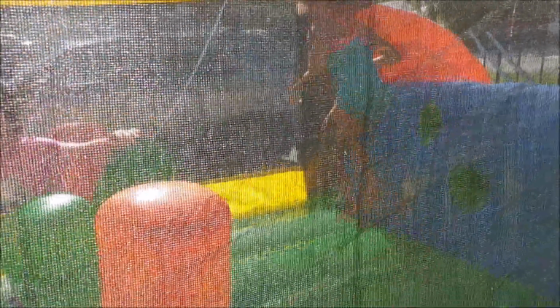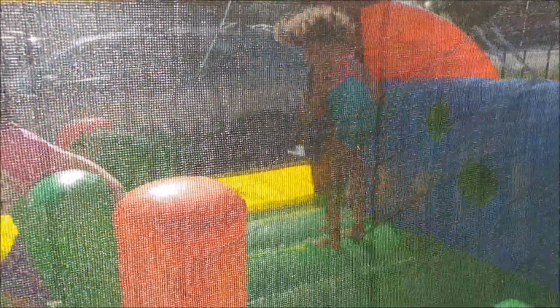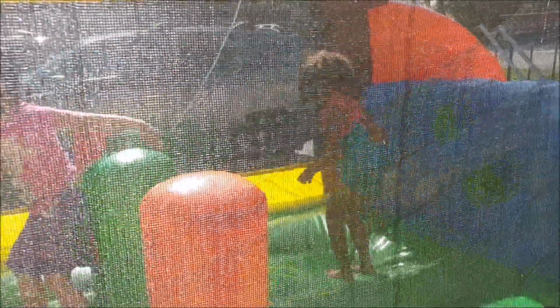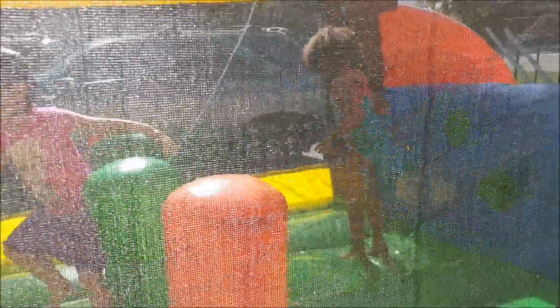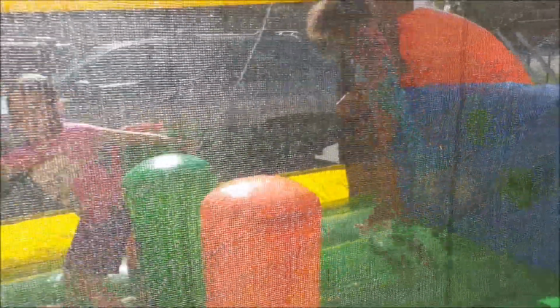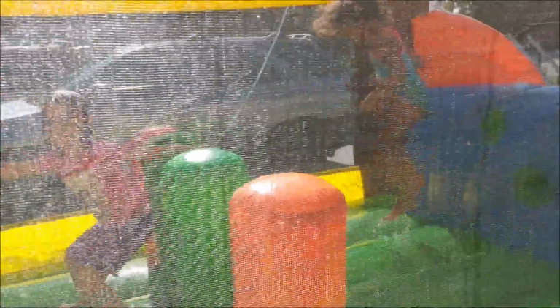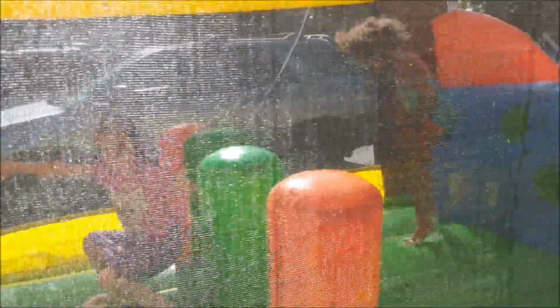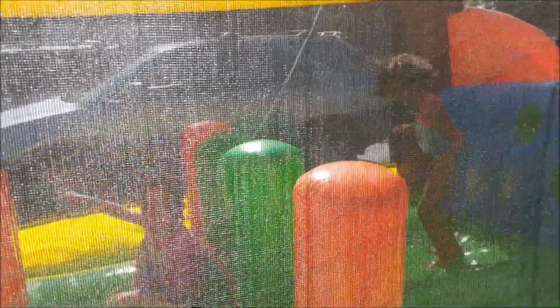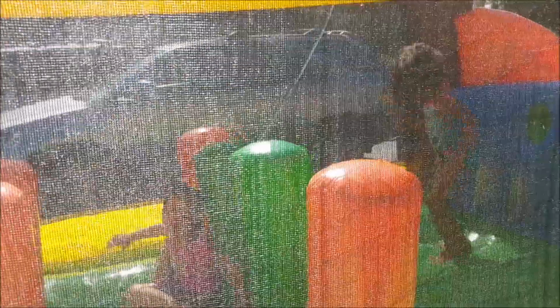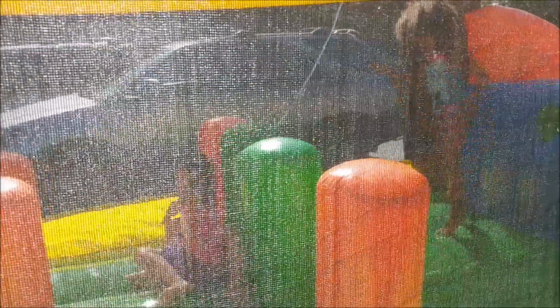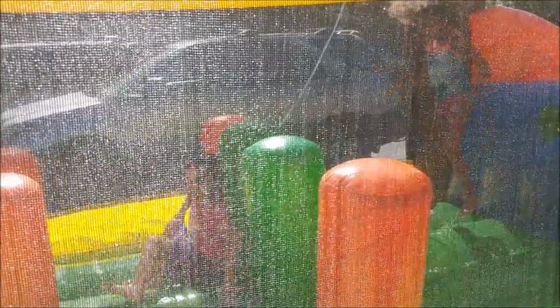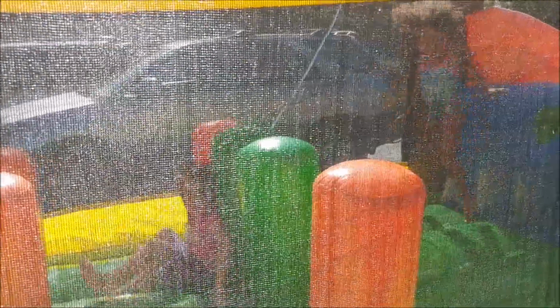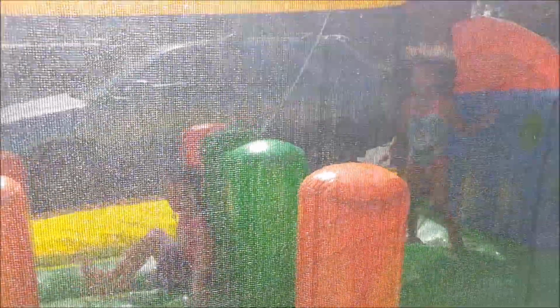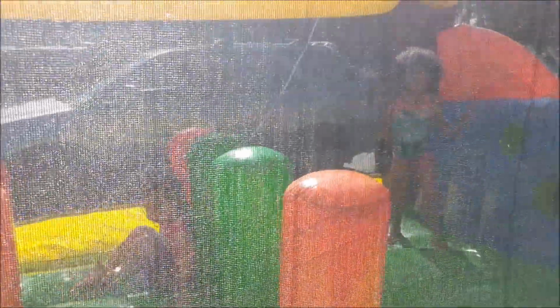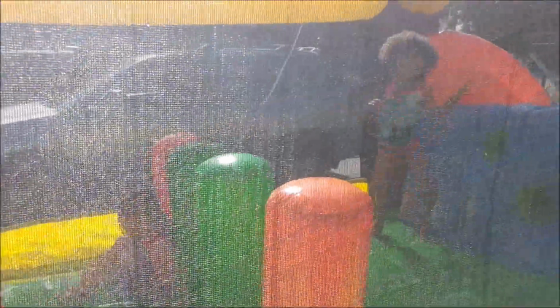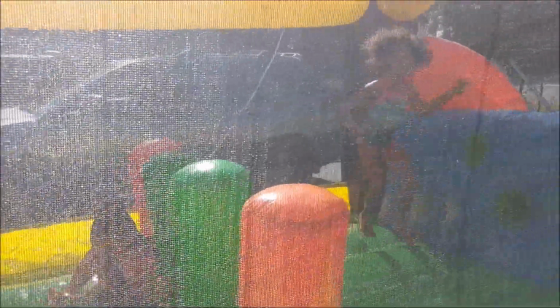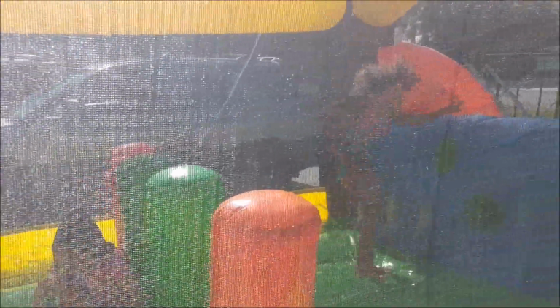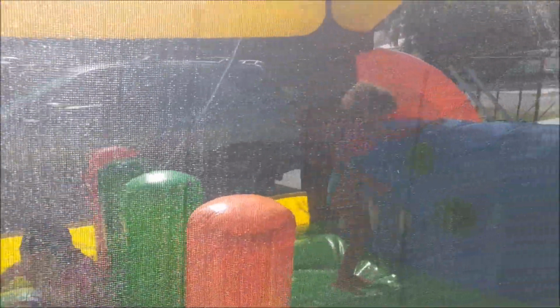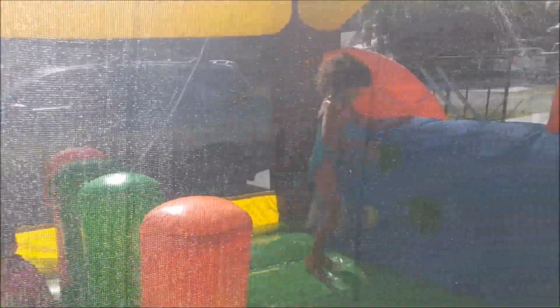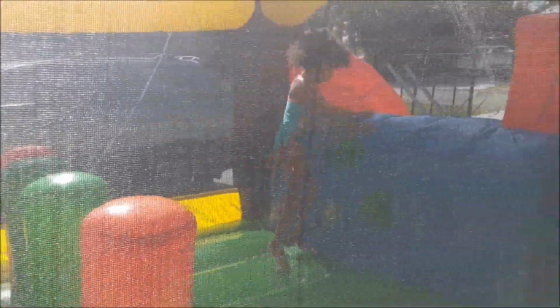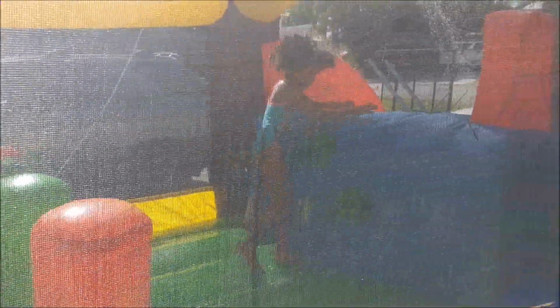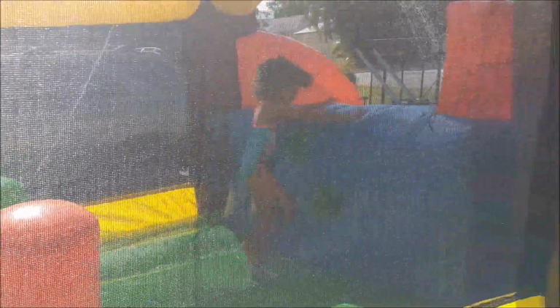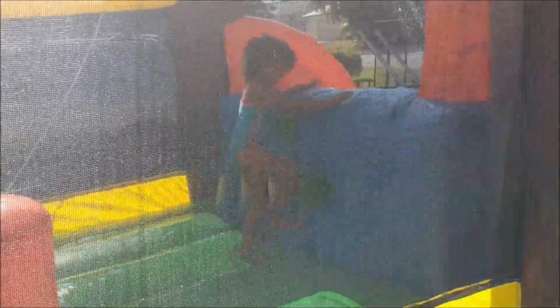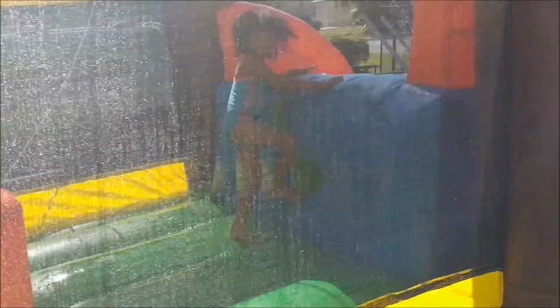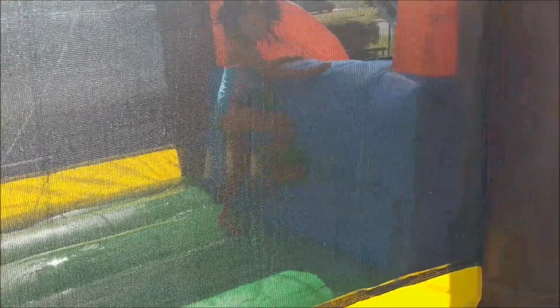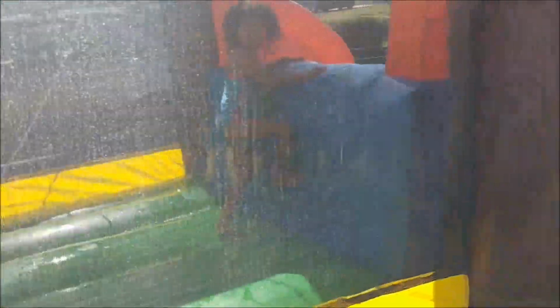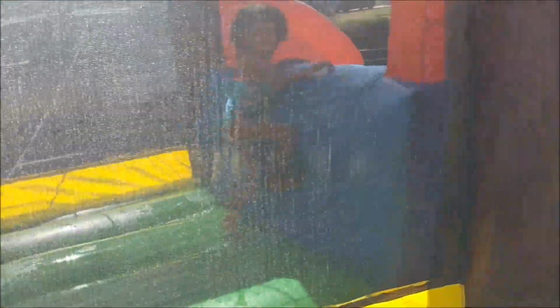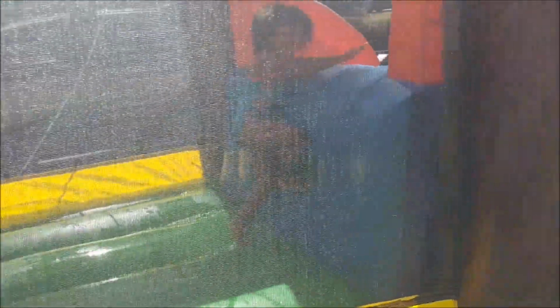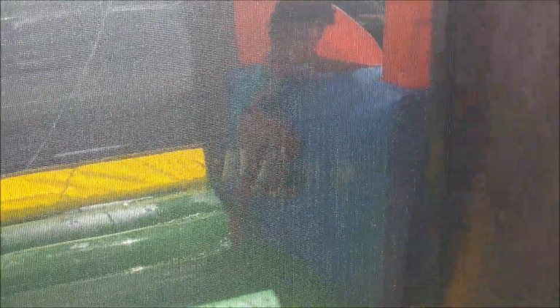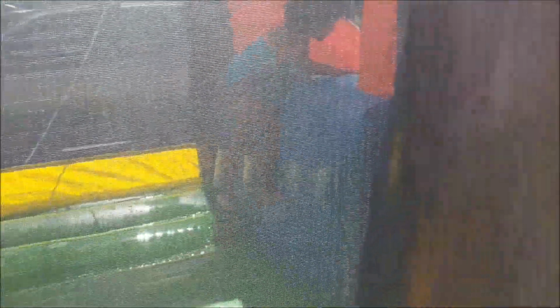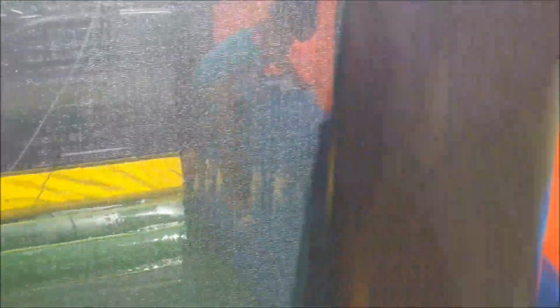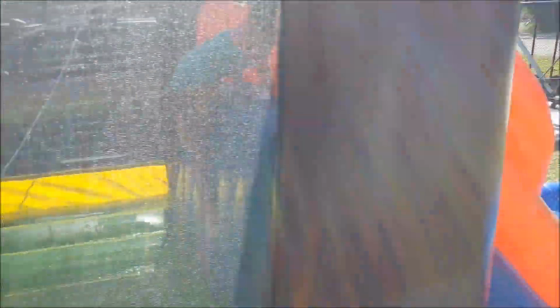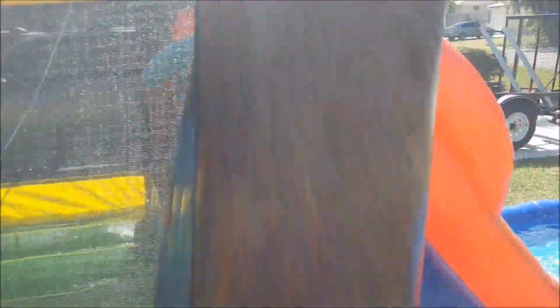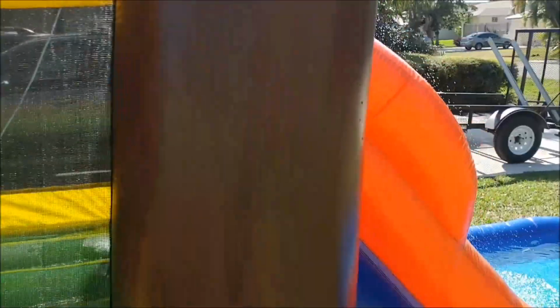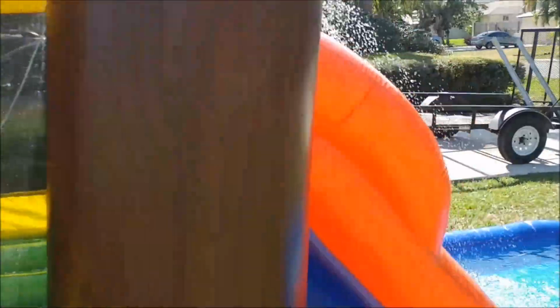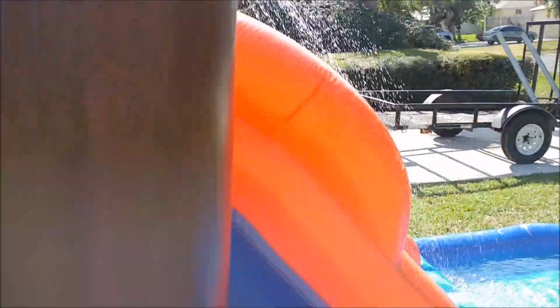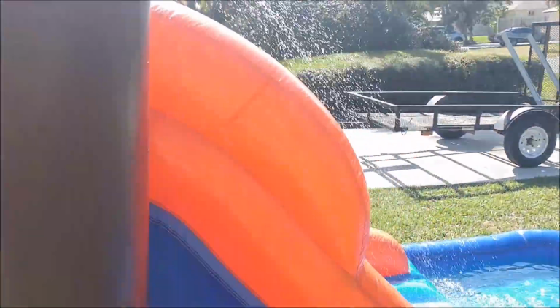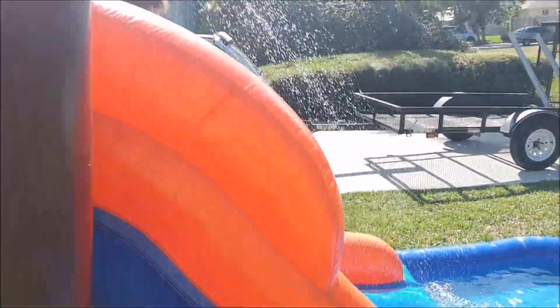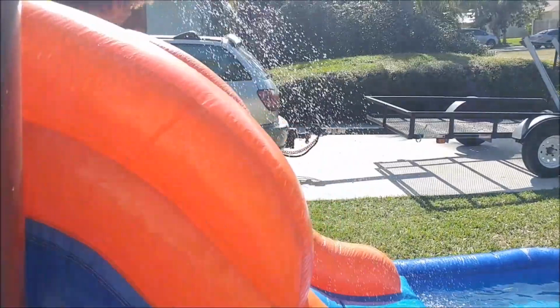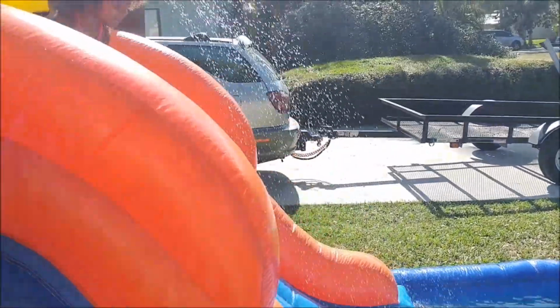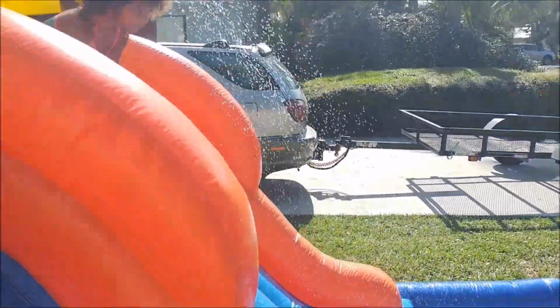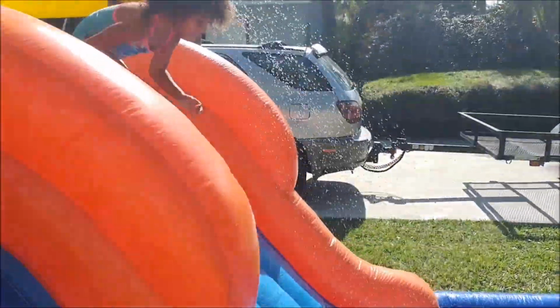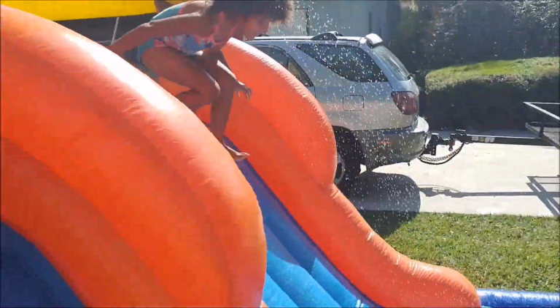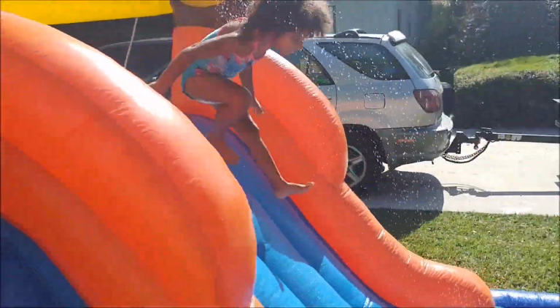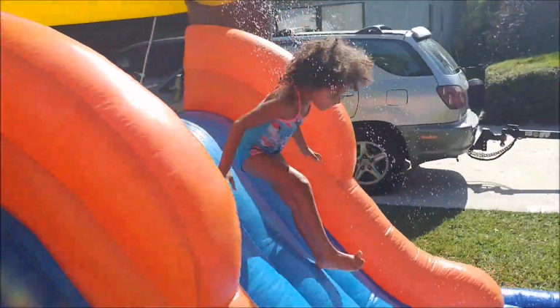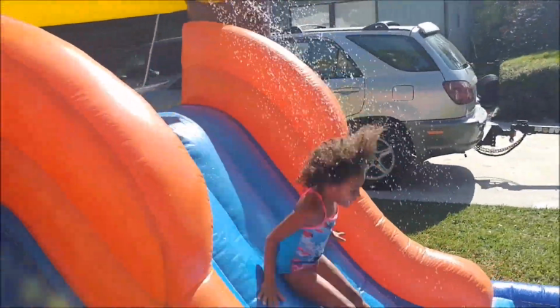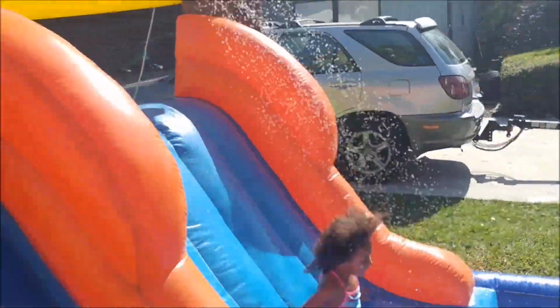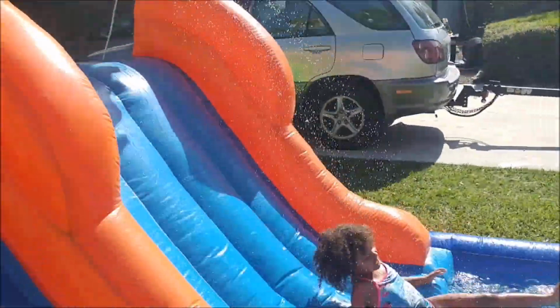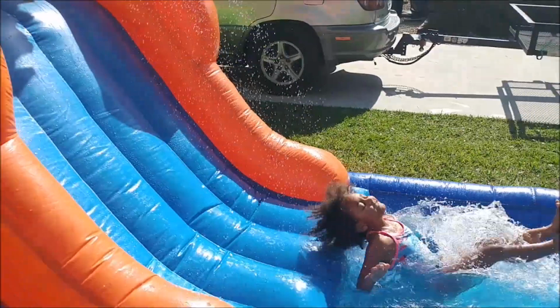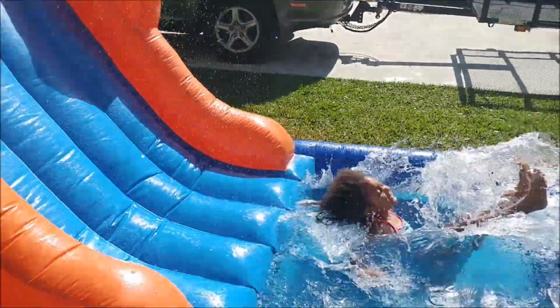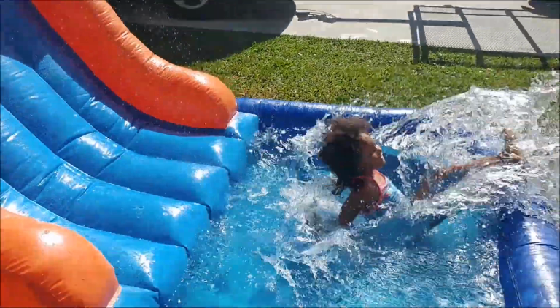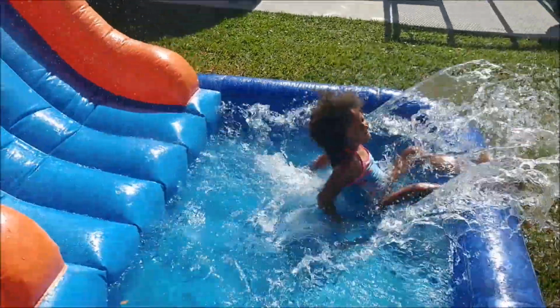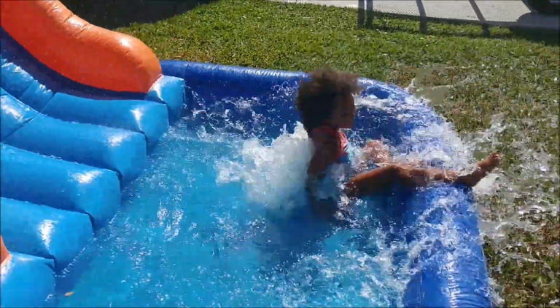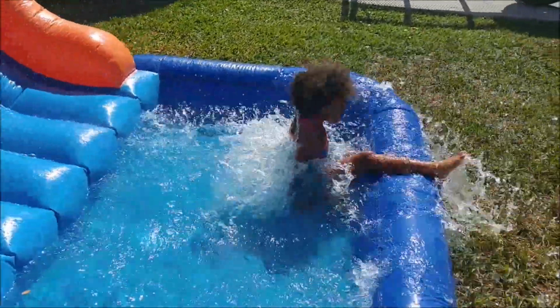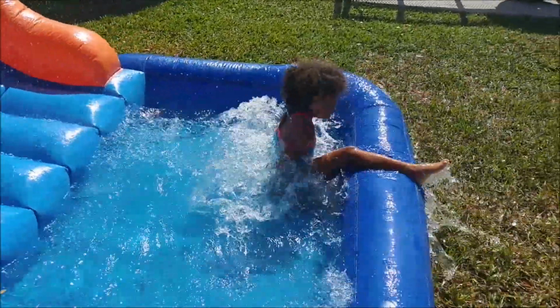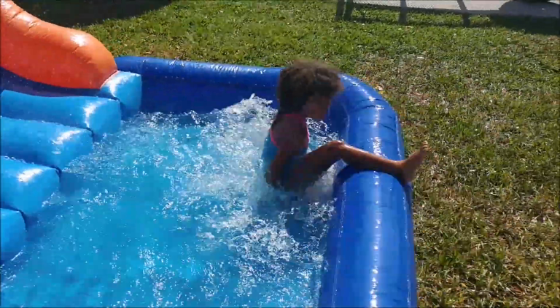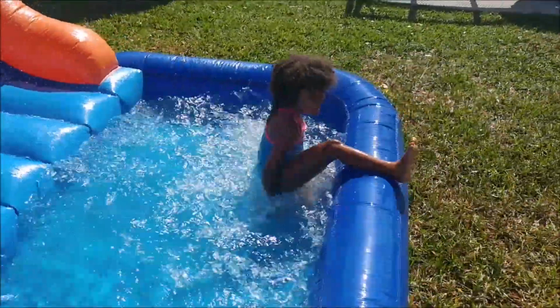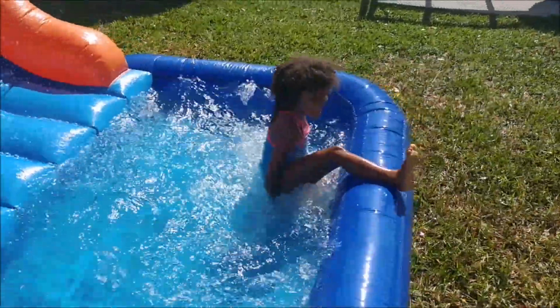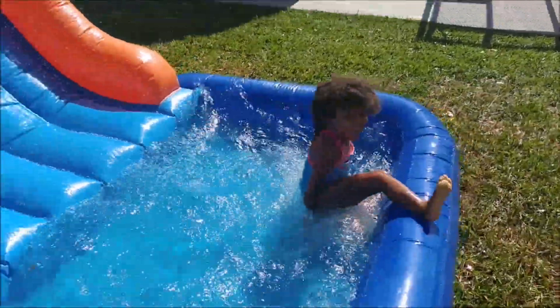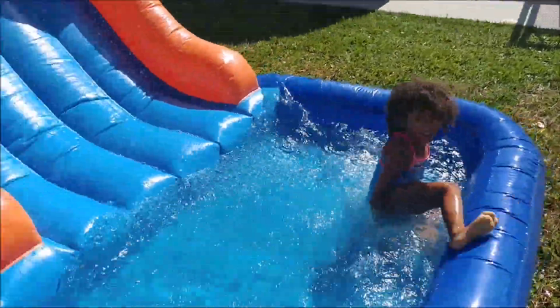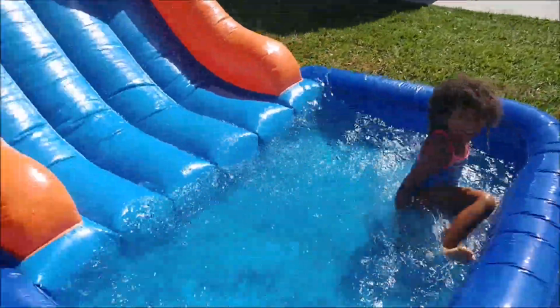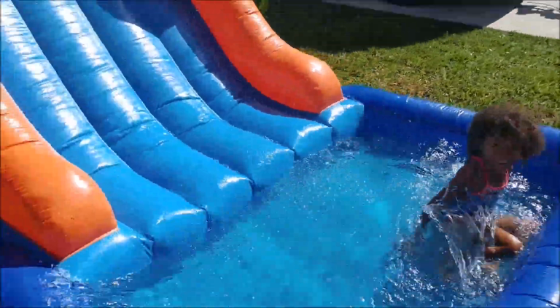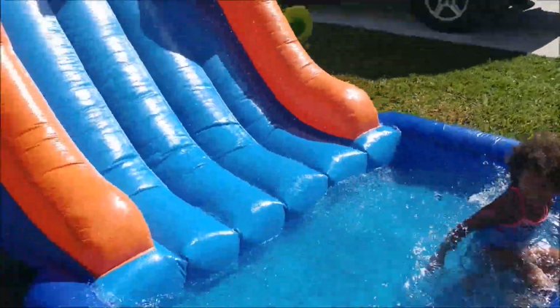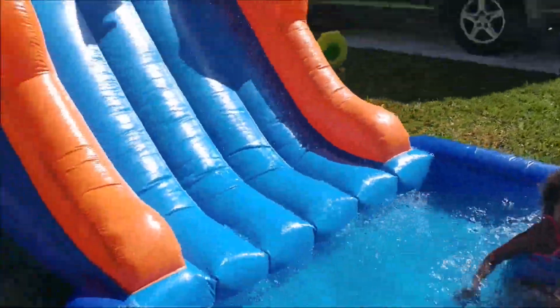Hey, who's going to show me going down the slide? Who's going to go down the slide? Good job.